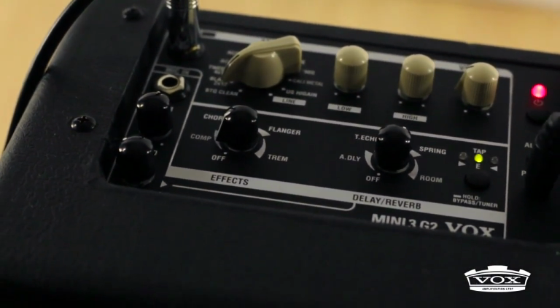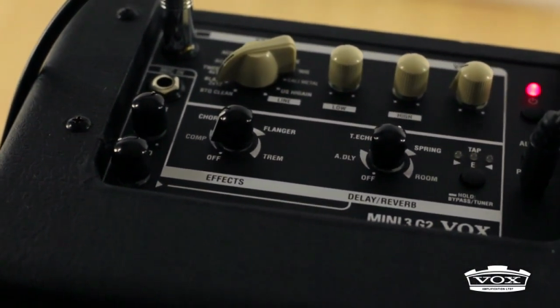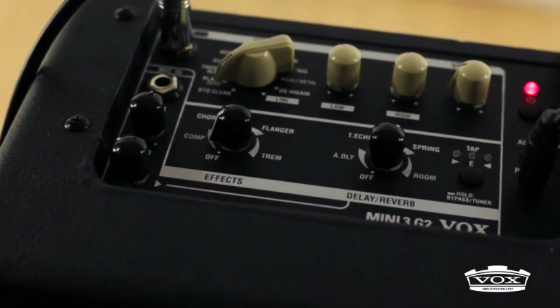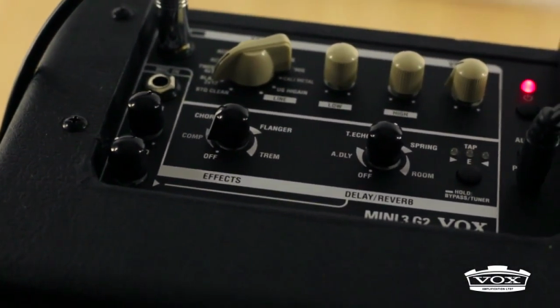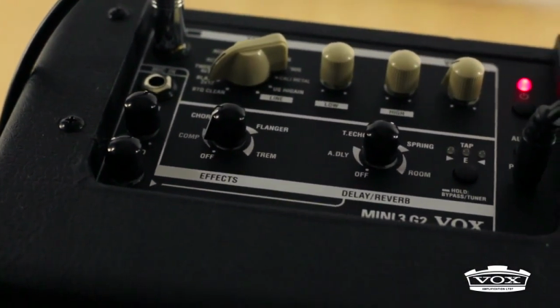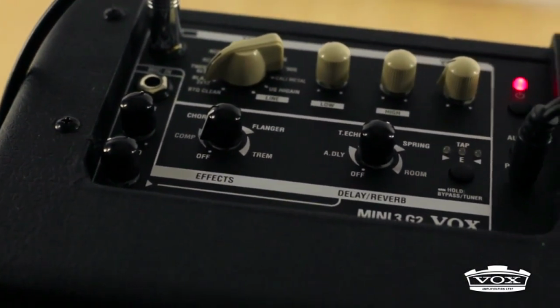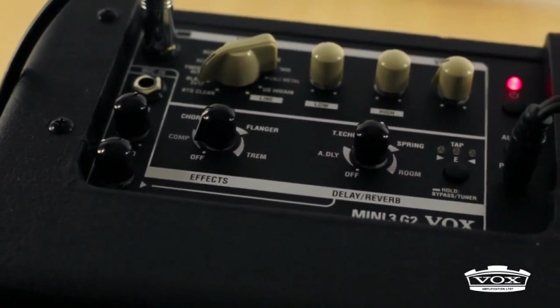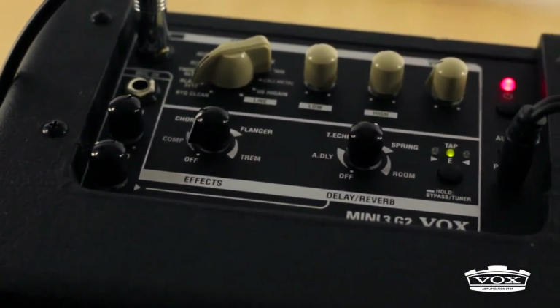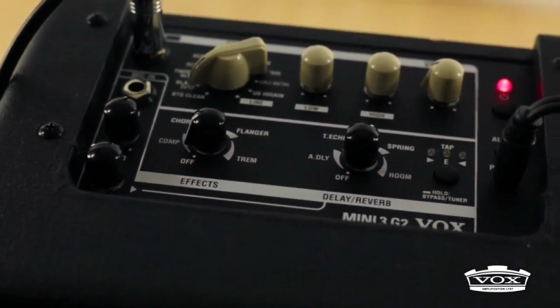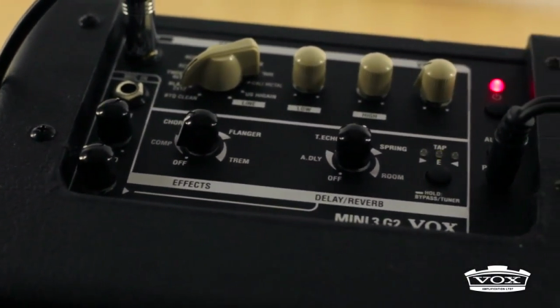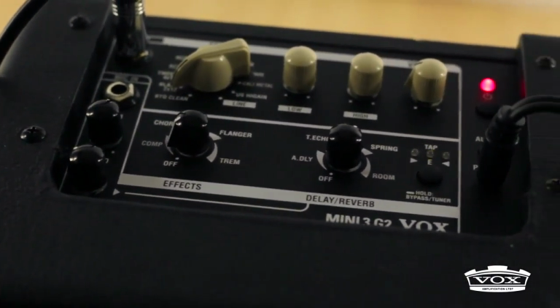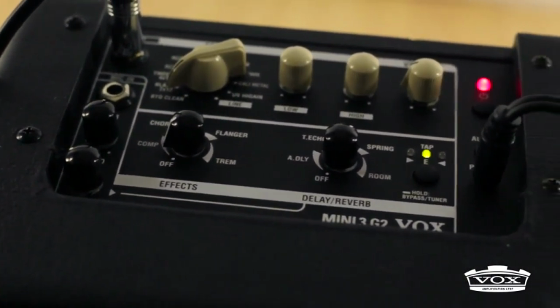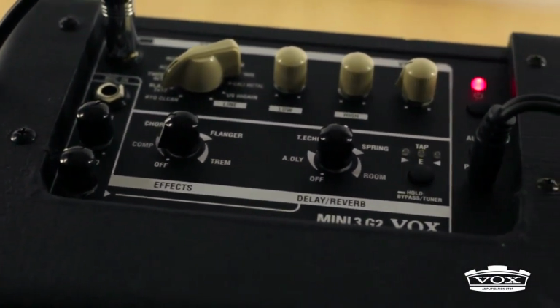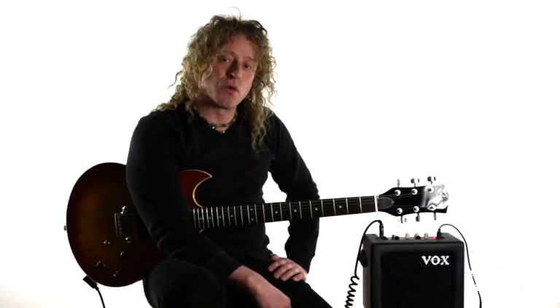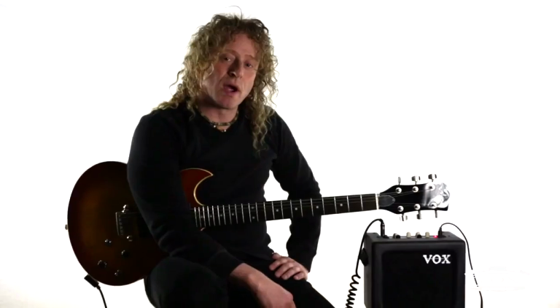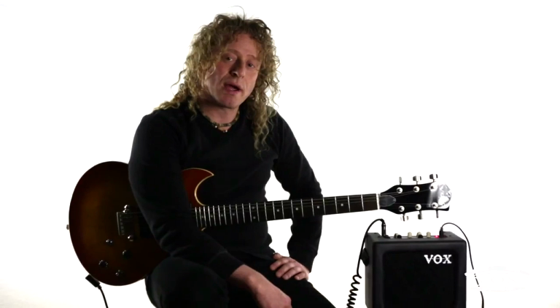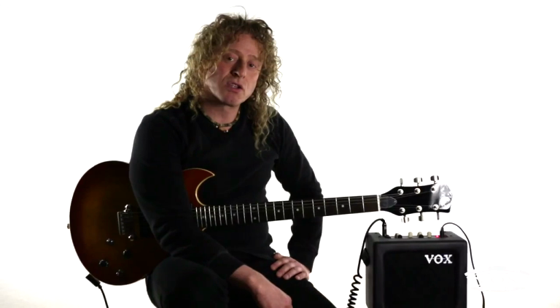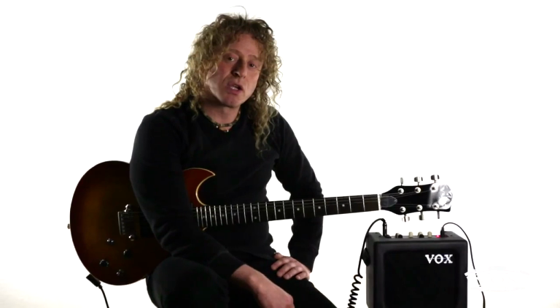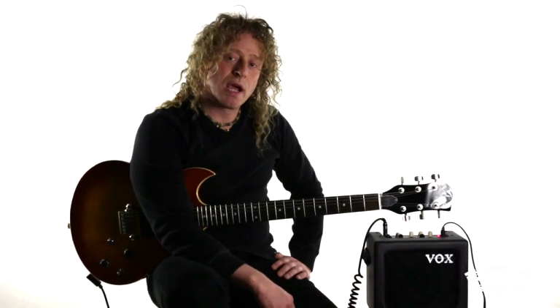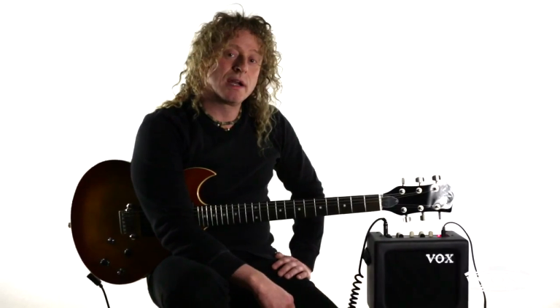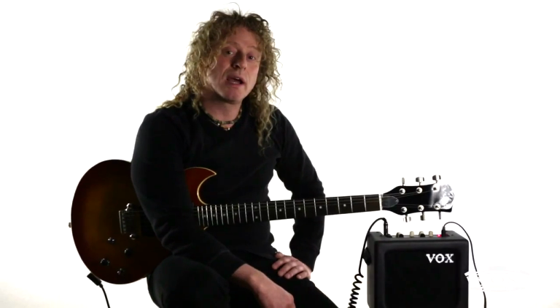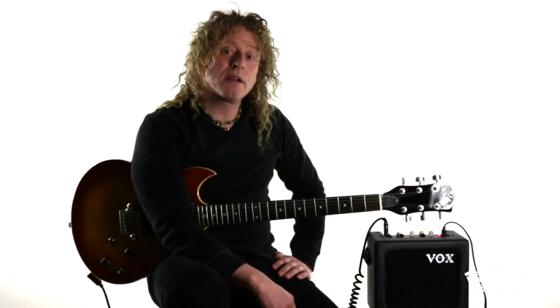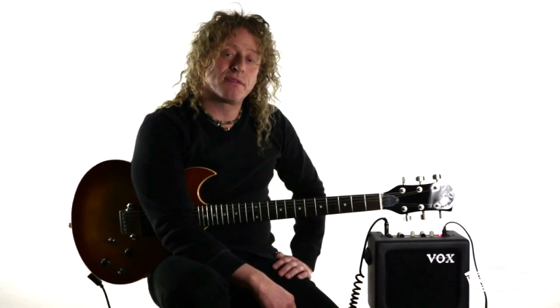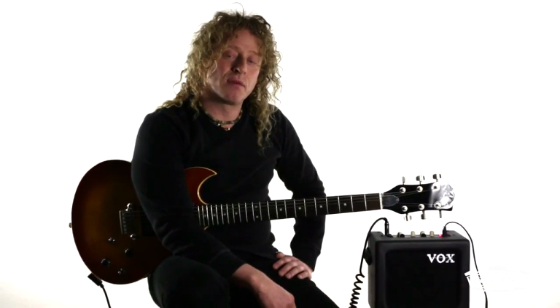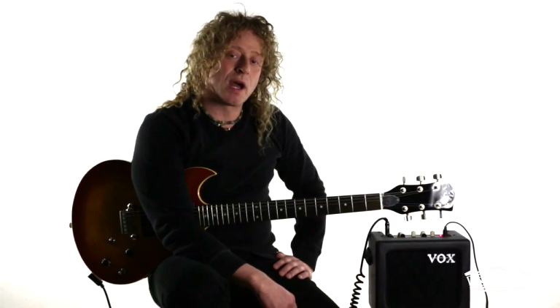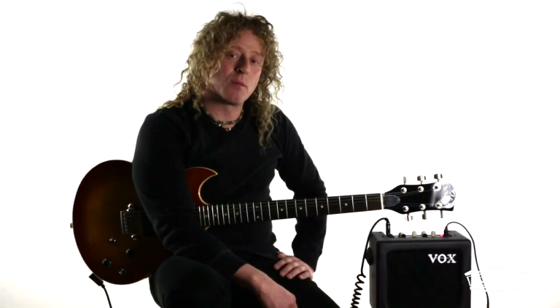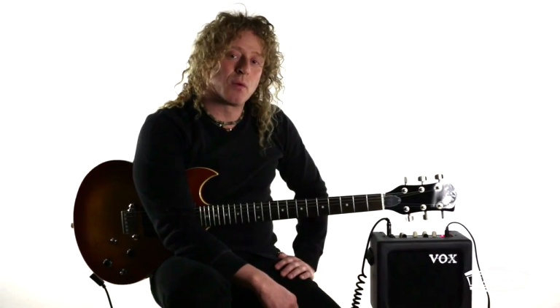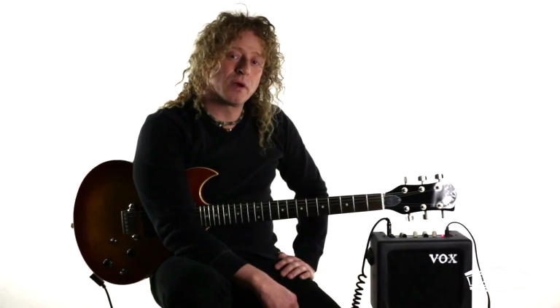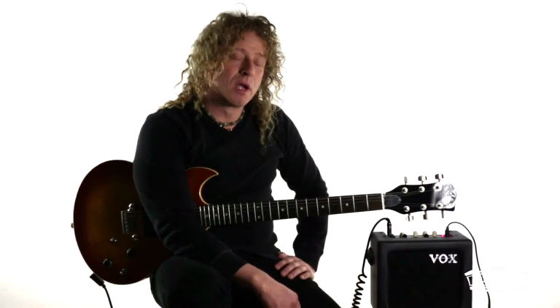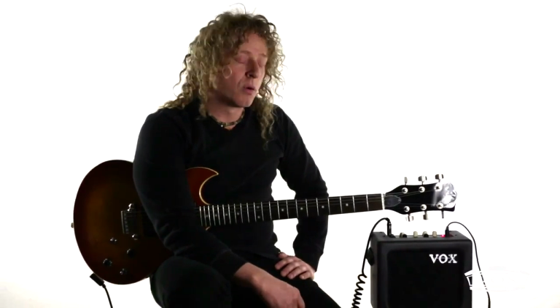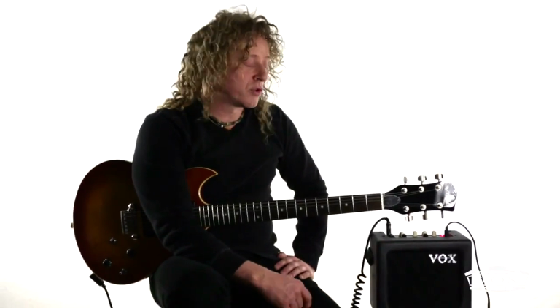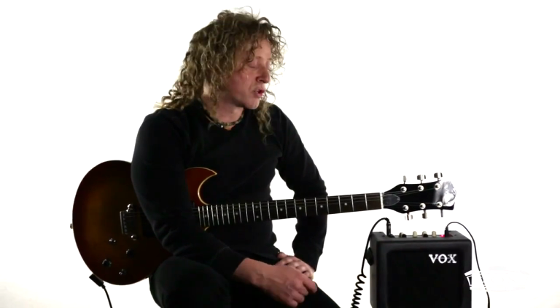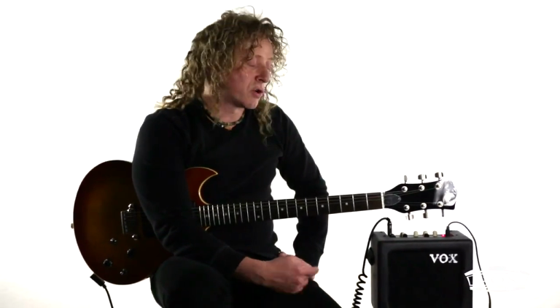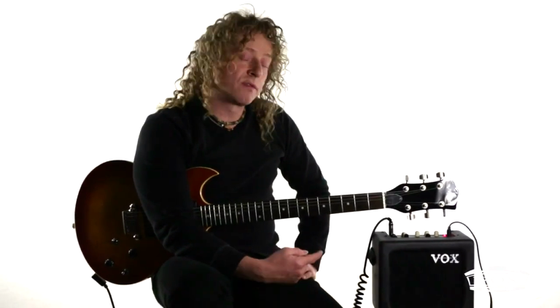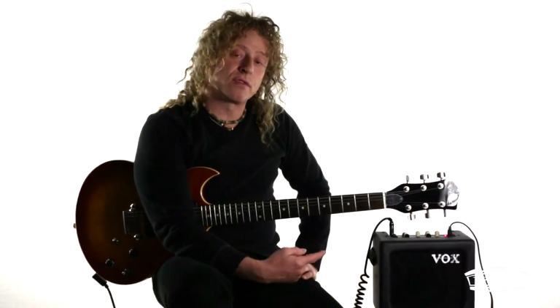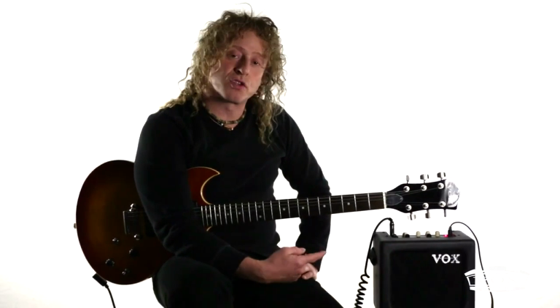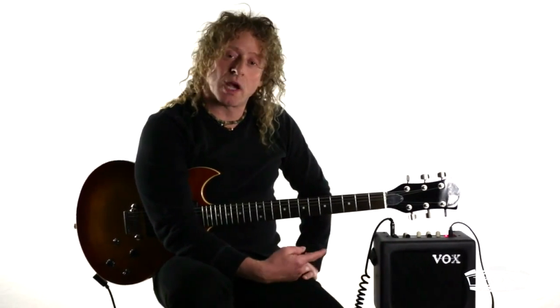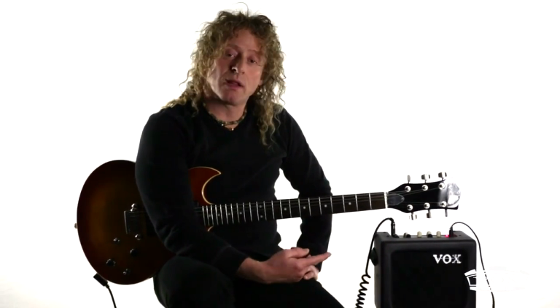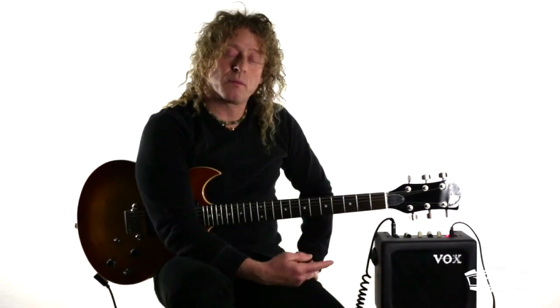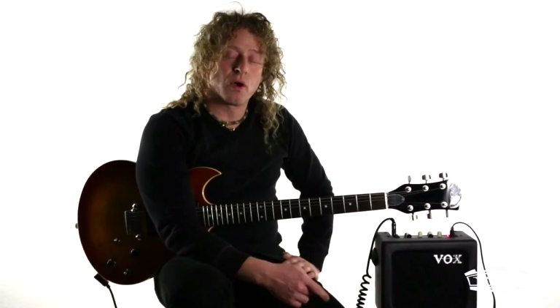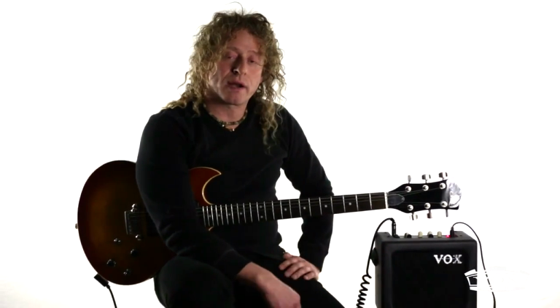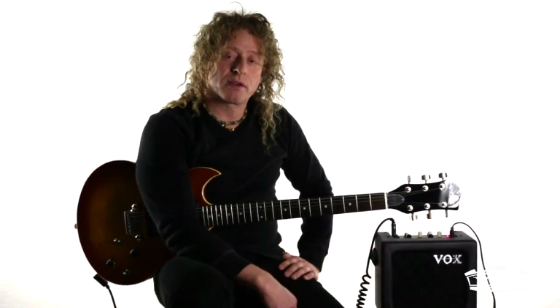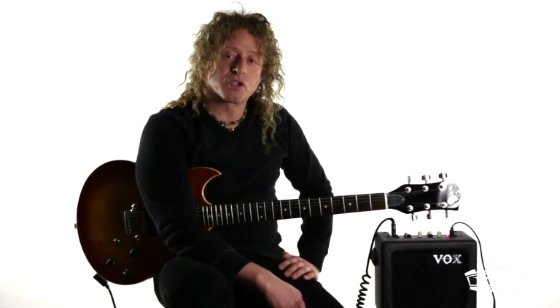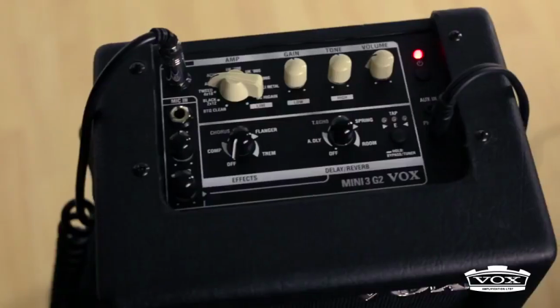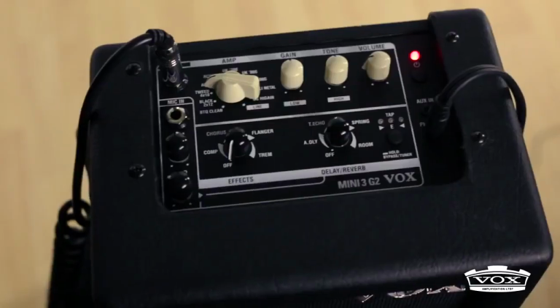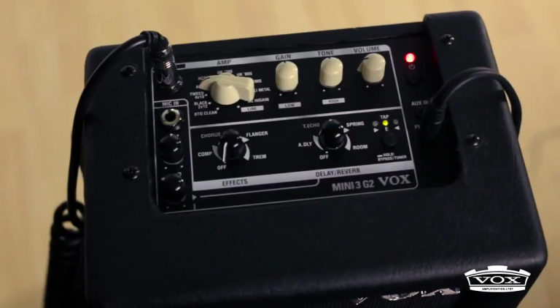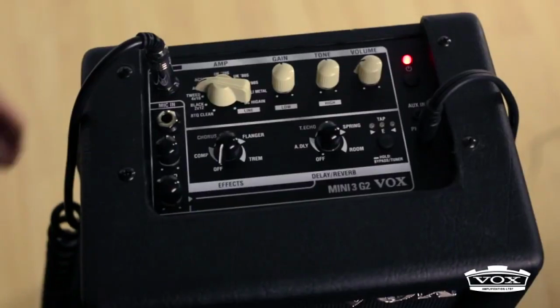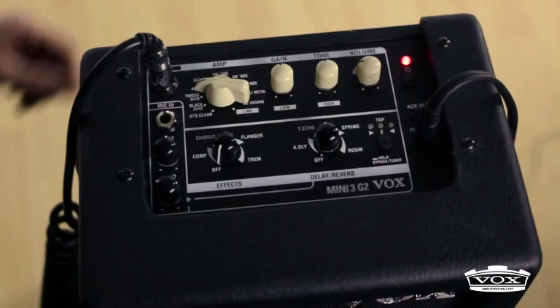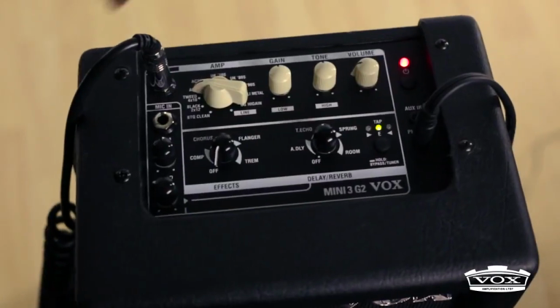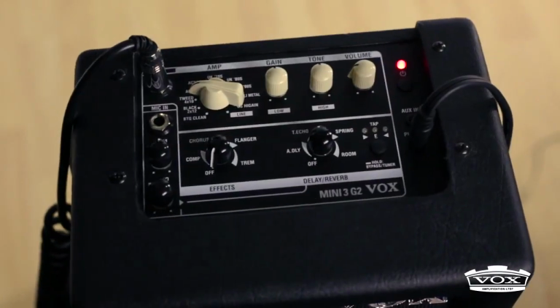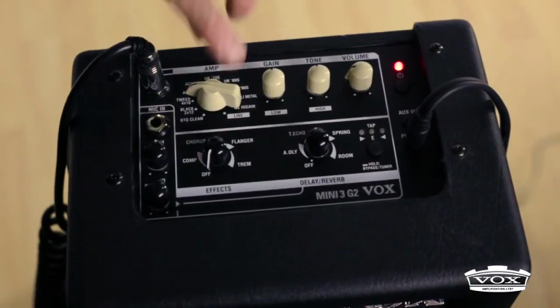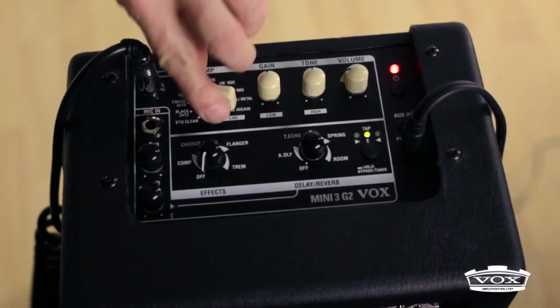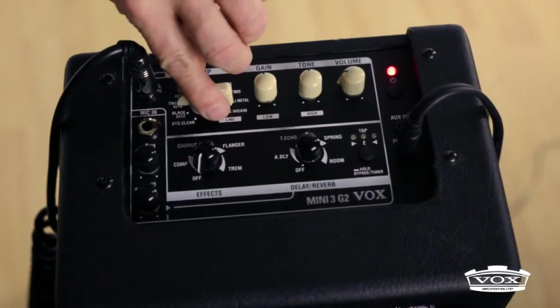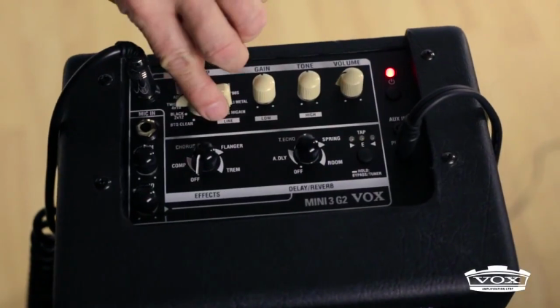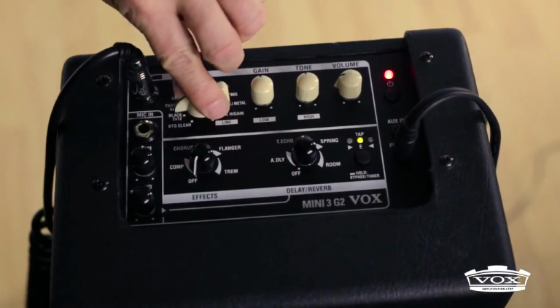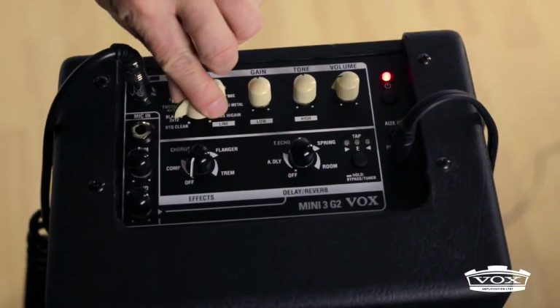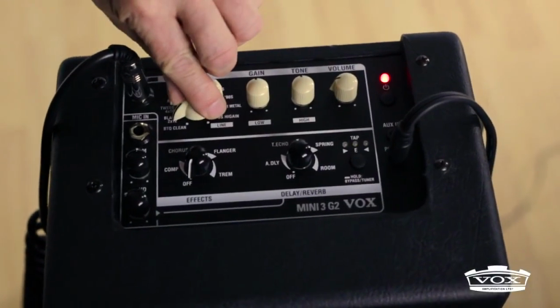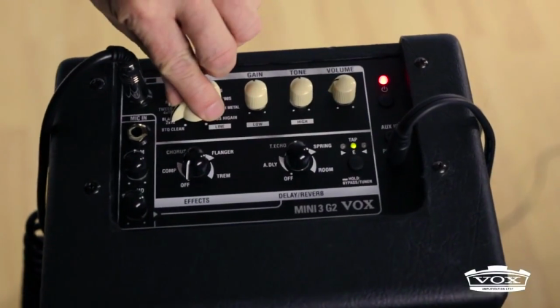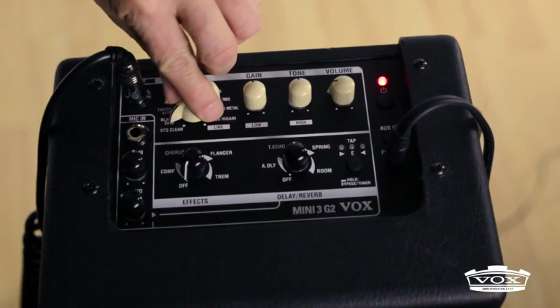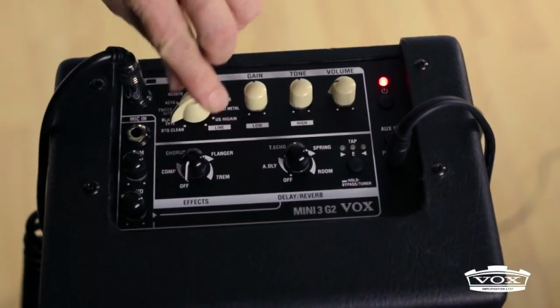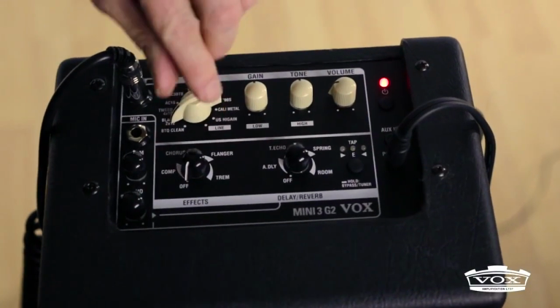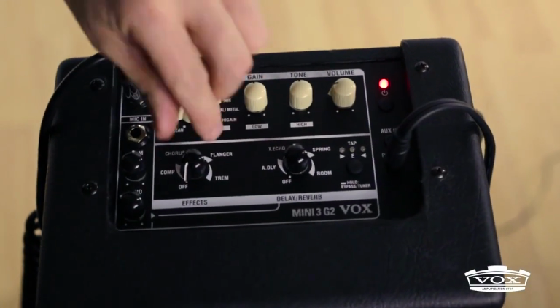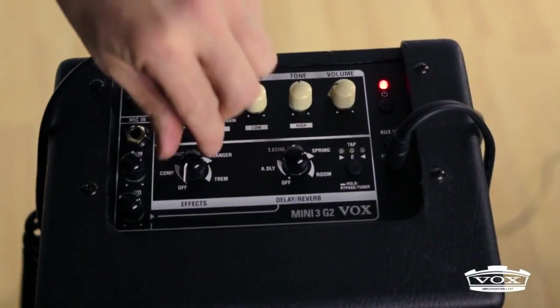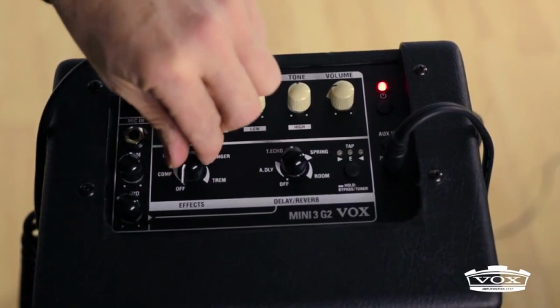an auxiliary entry for an MP3, and a speaker, which can also be connected to an external recording system.